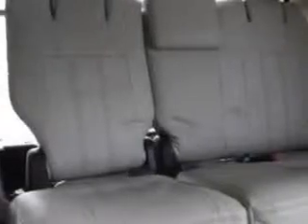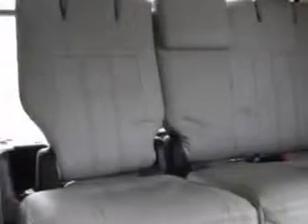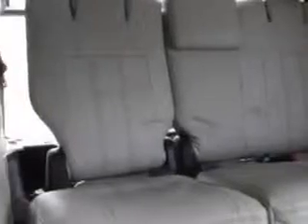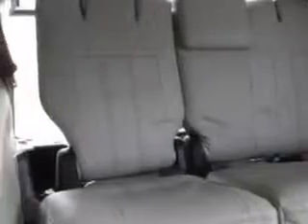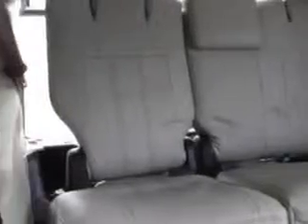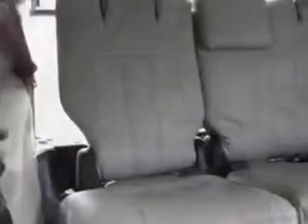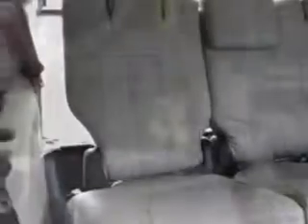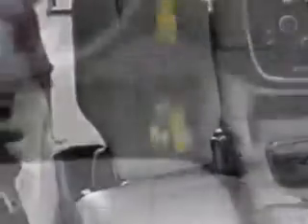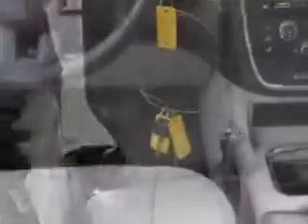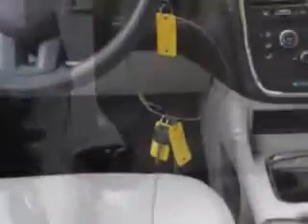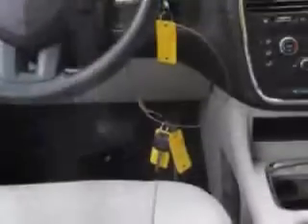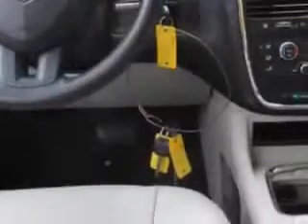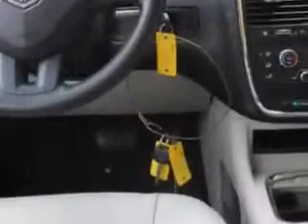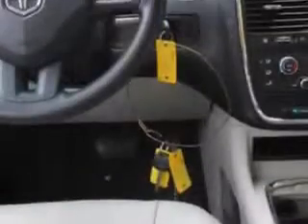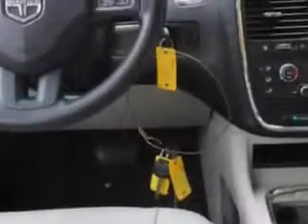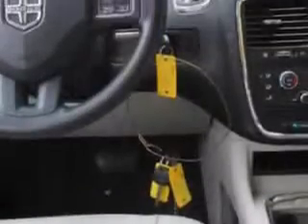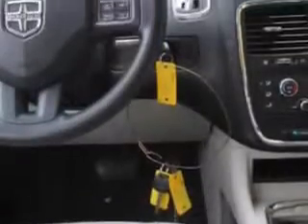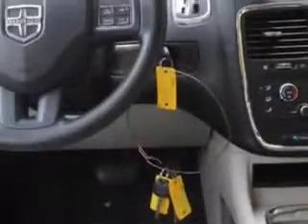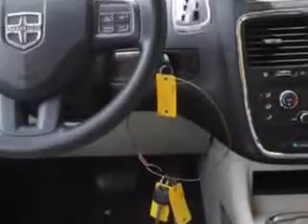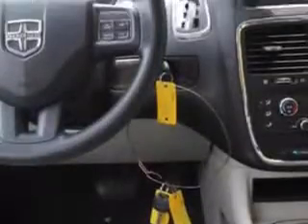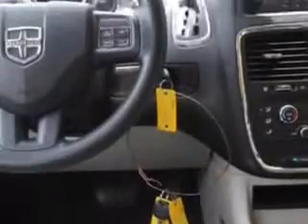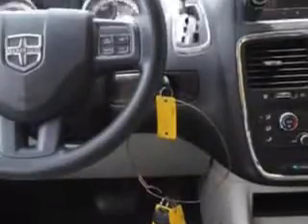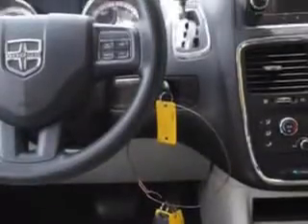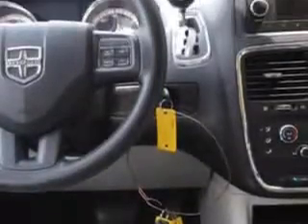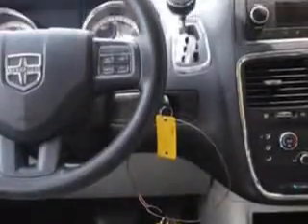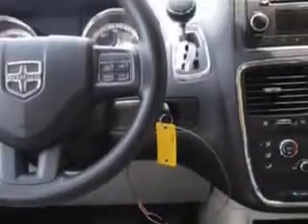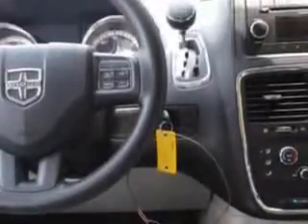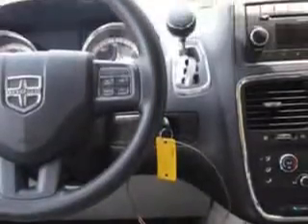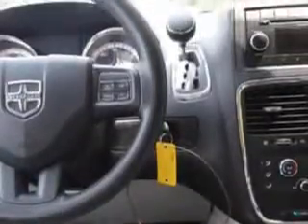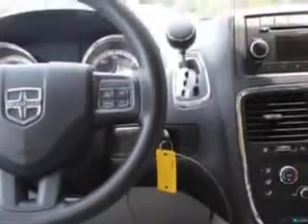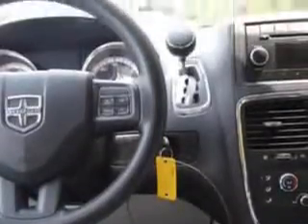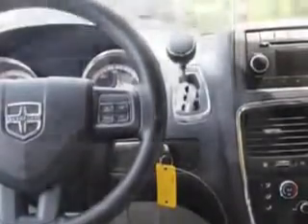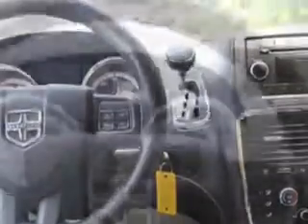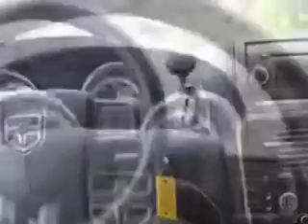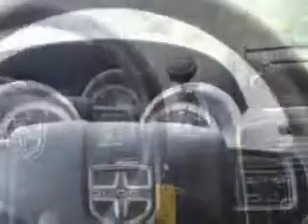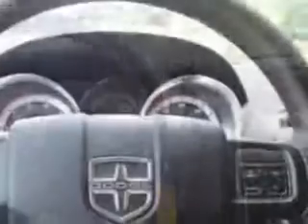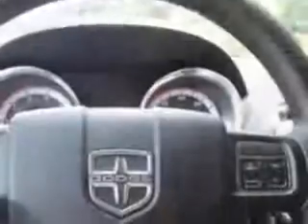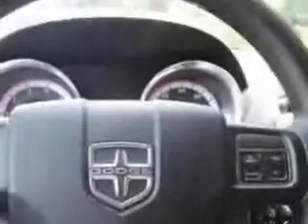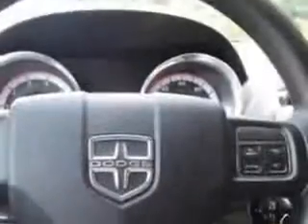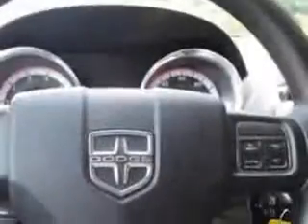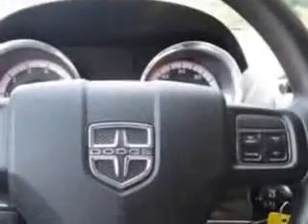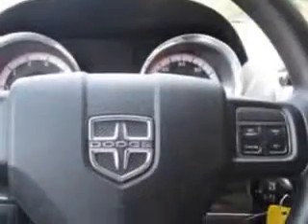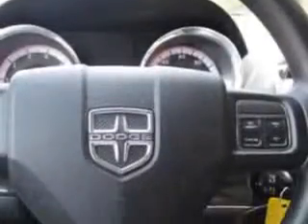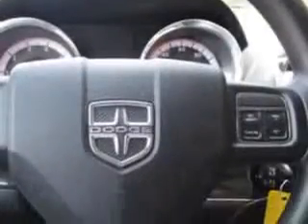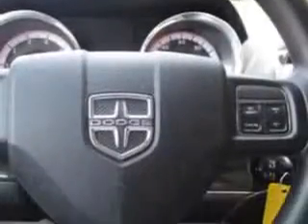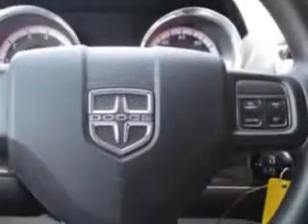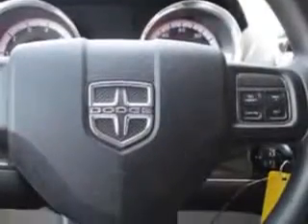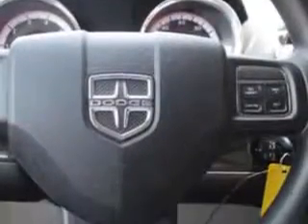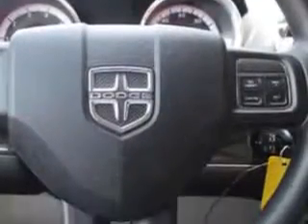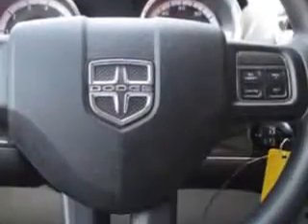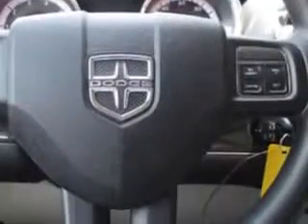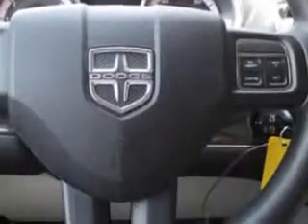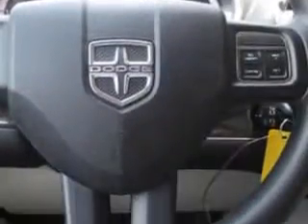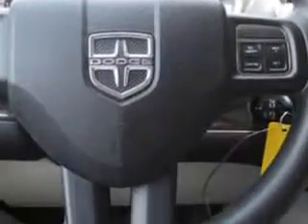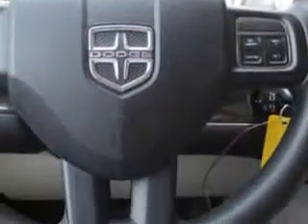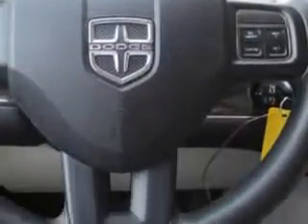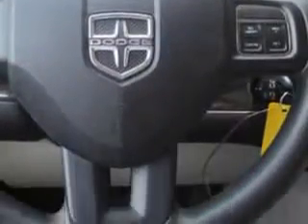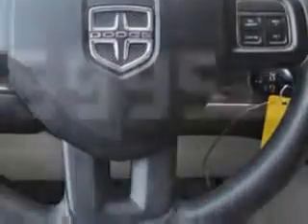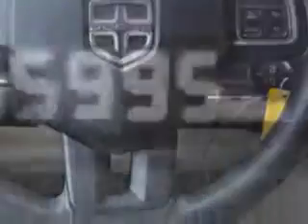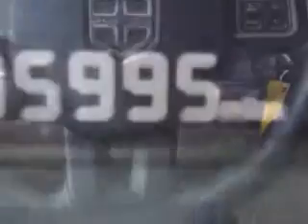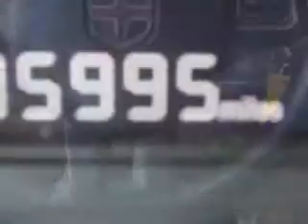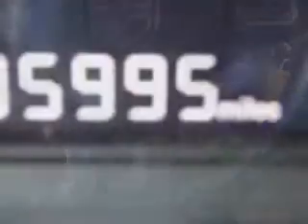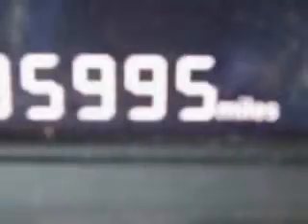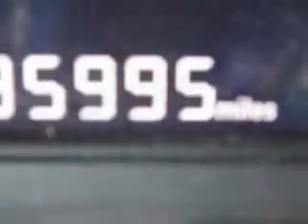And much more. Get where you need to go, enjoy the drive, and have peace of mind in this 2013 Dodge Grand Caravan.